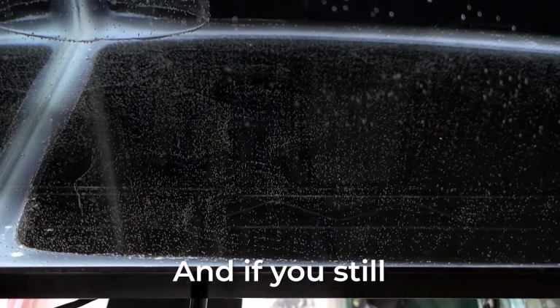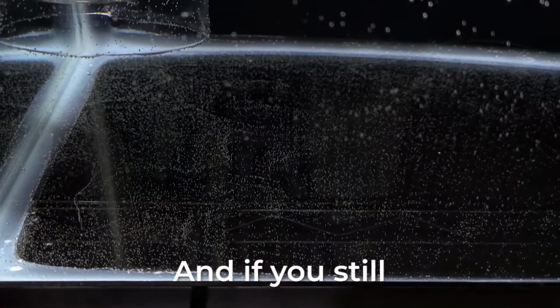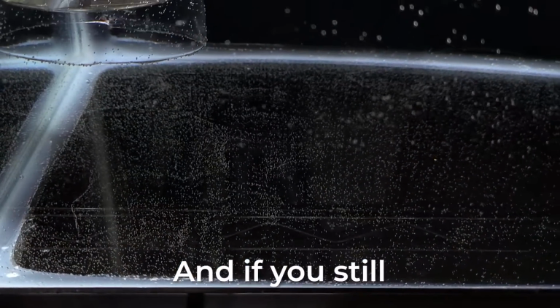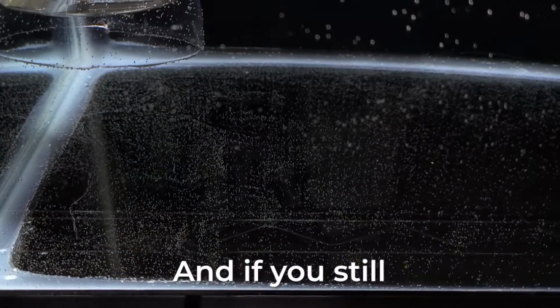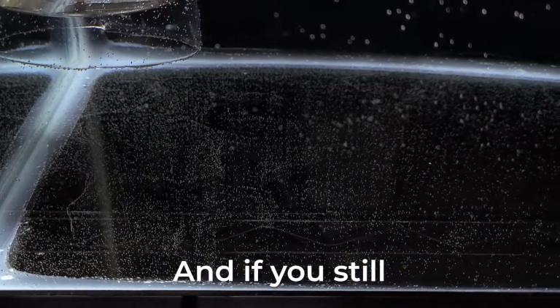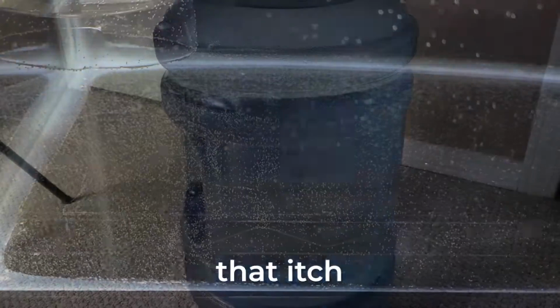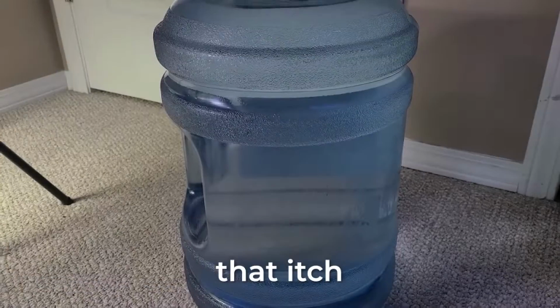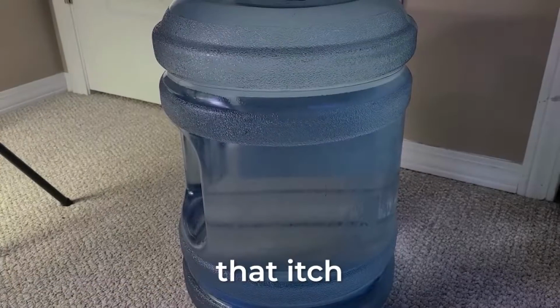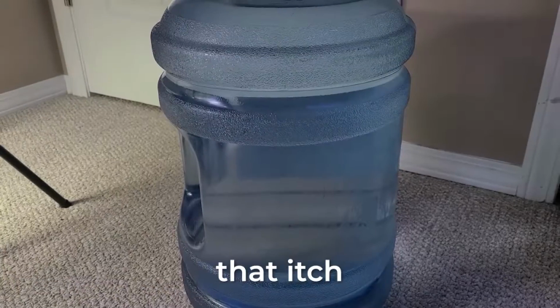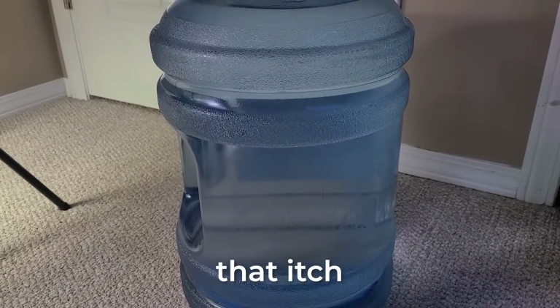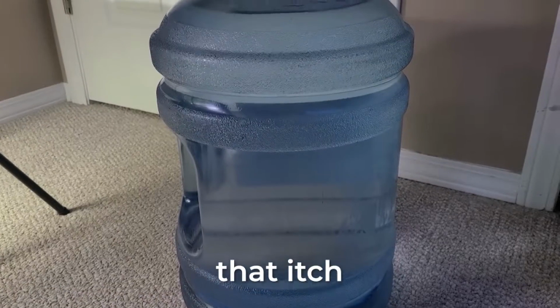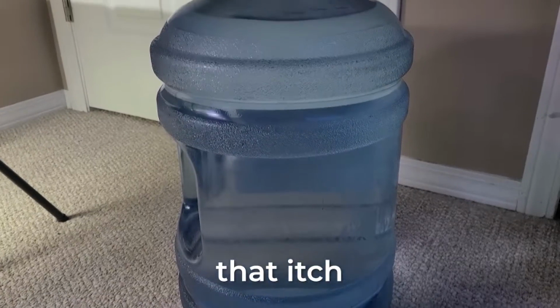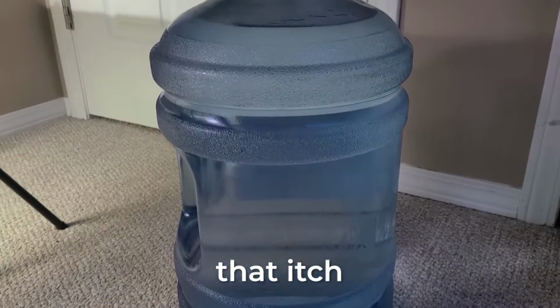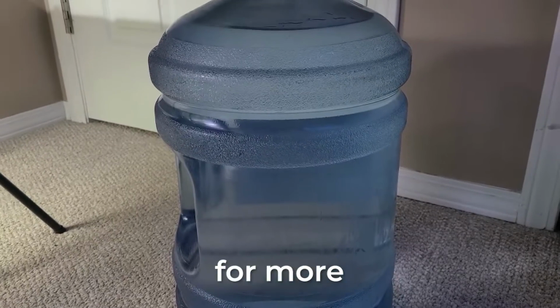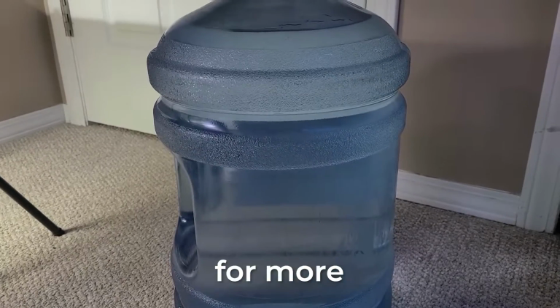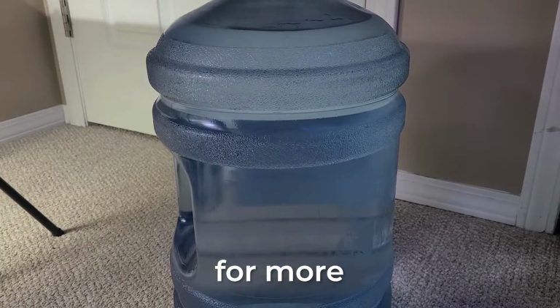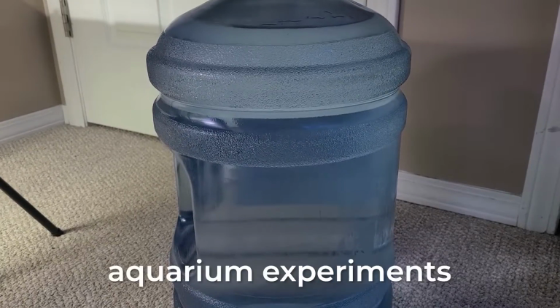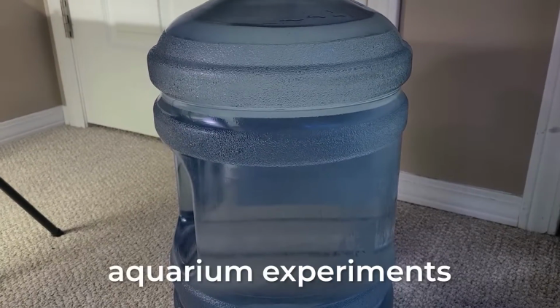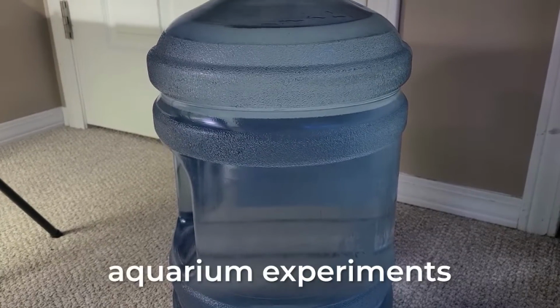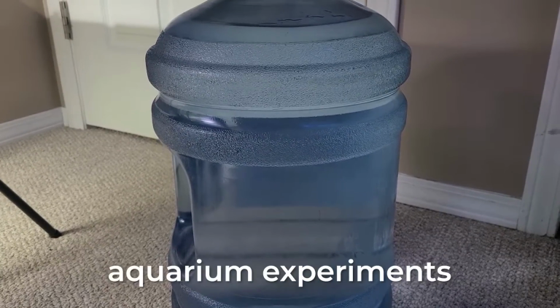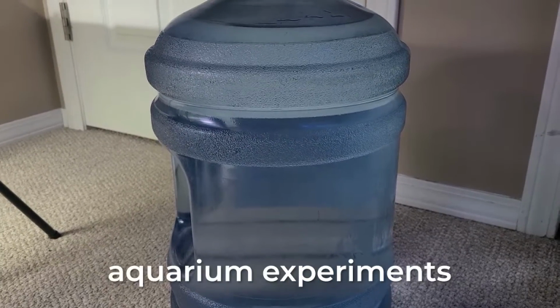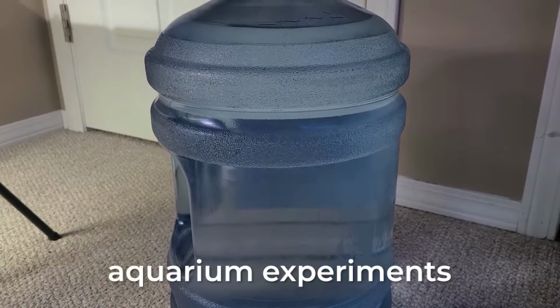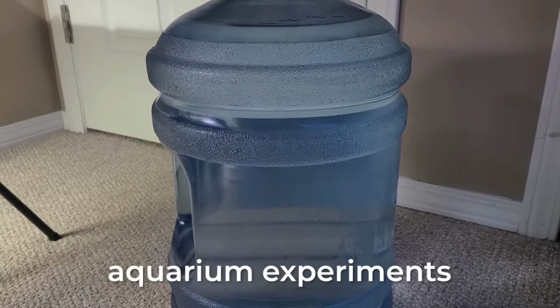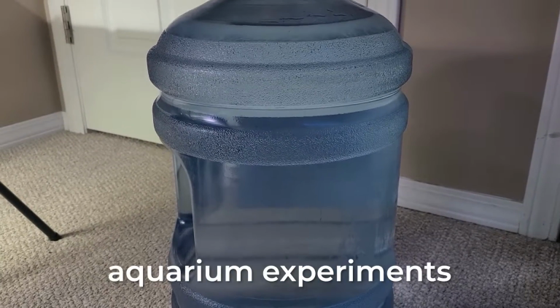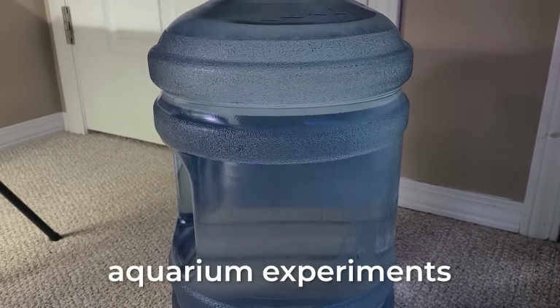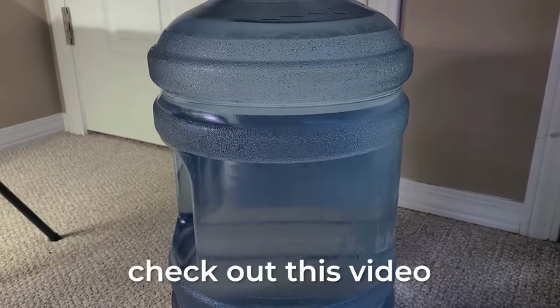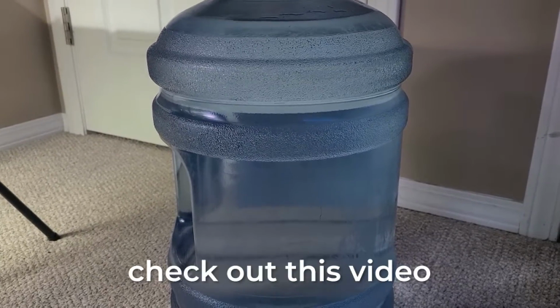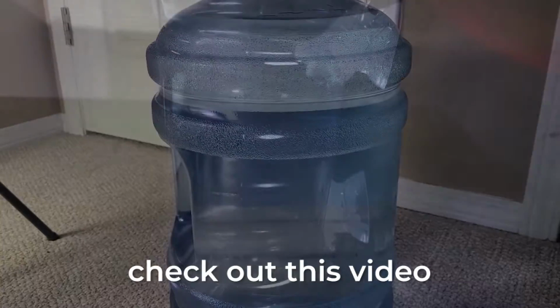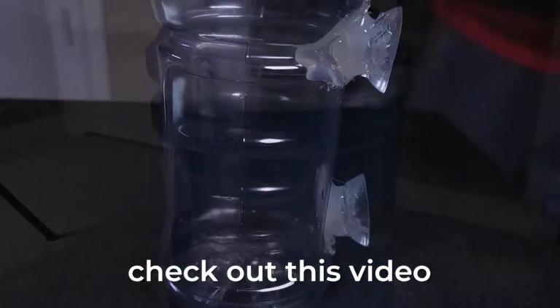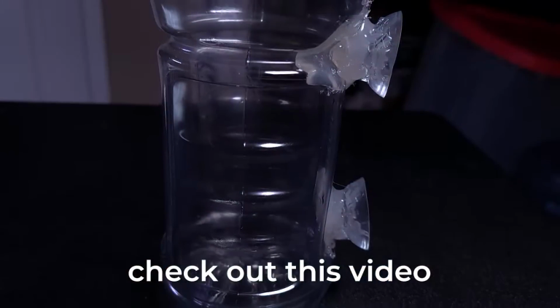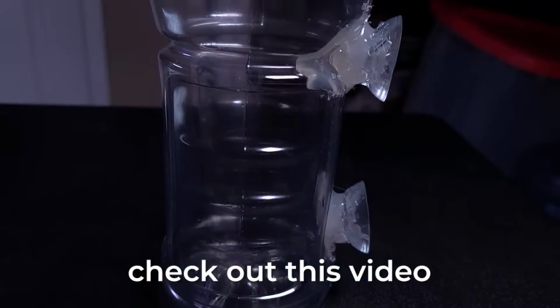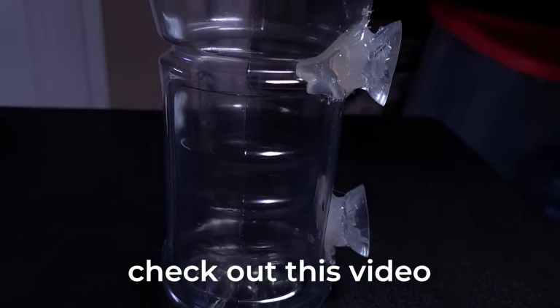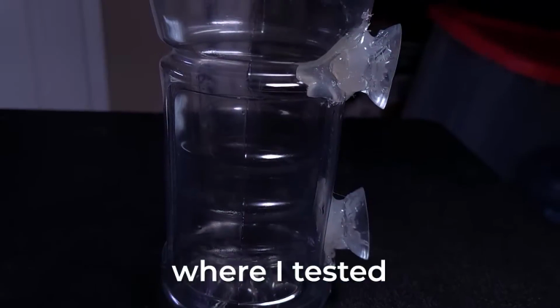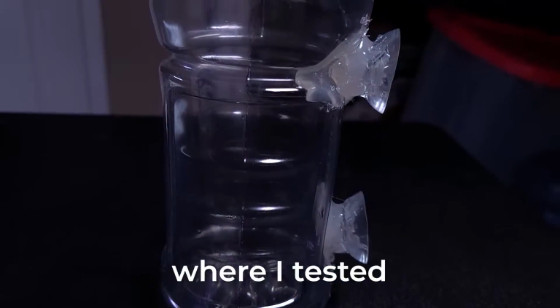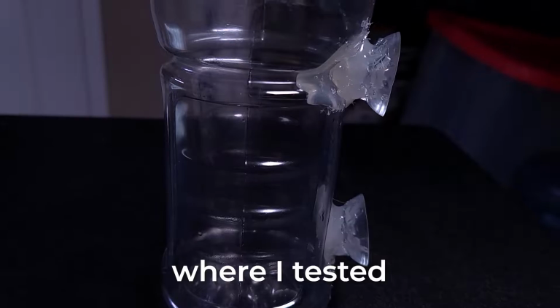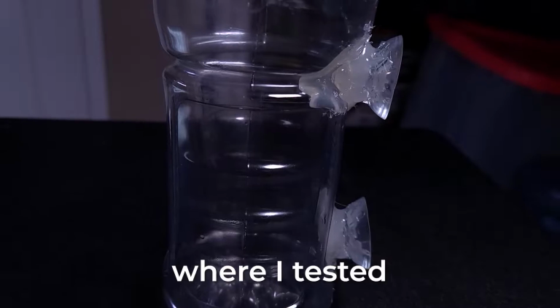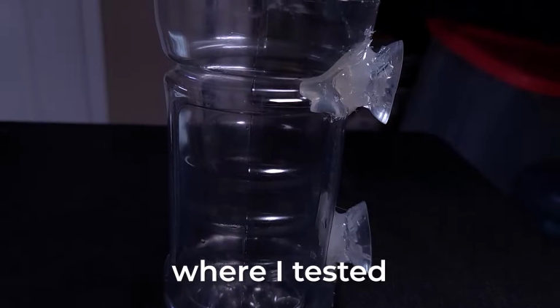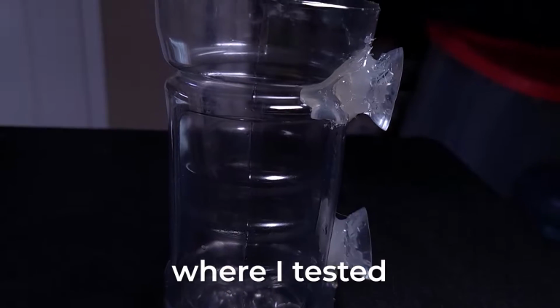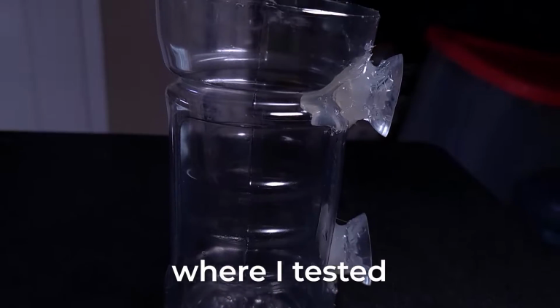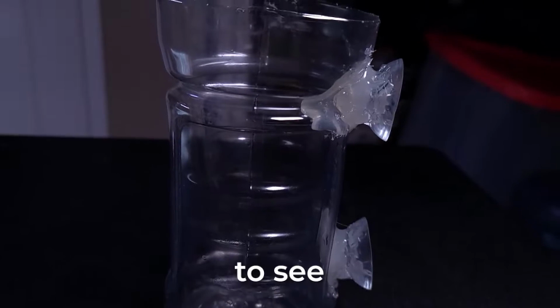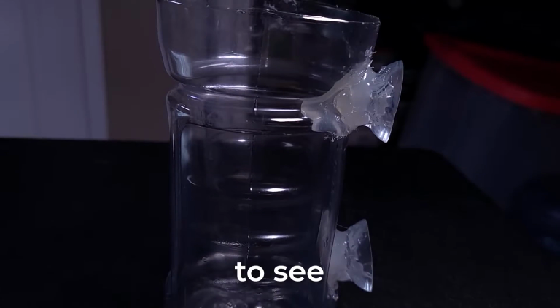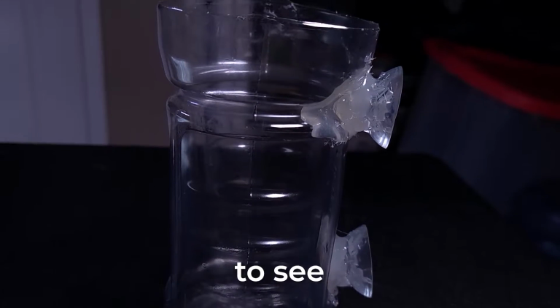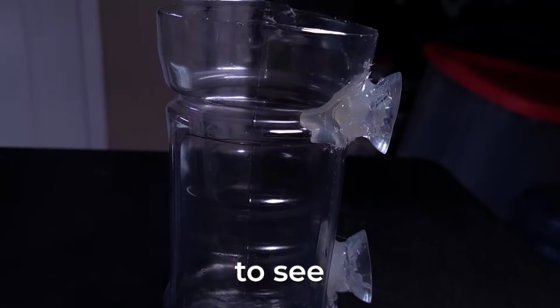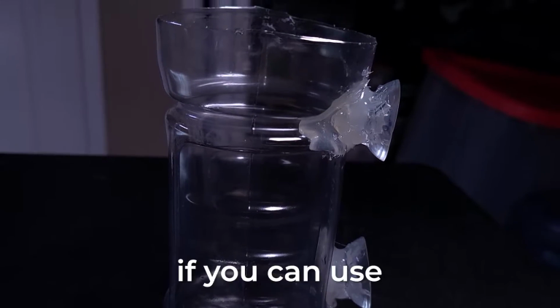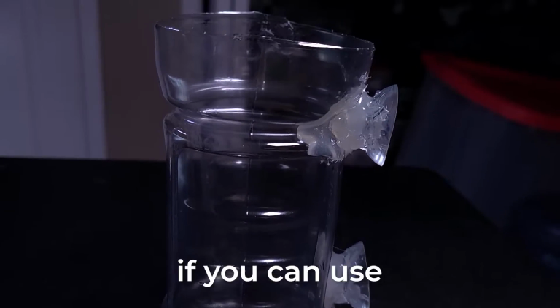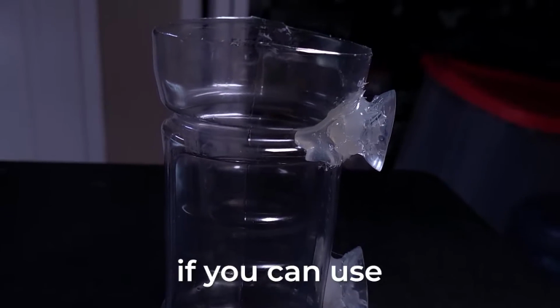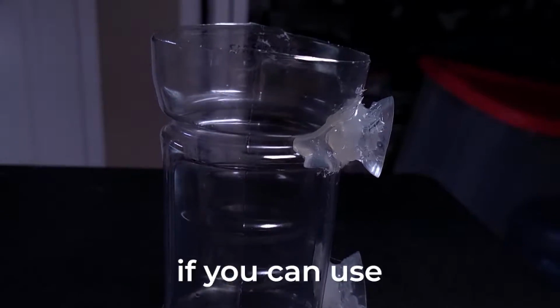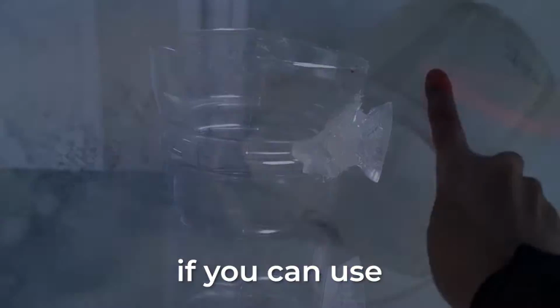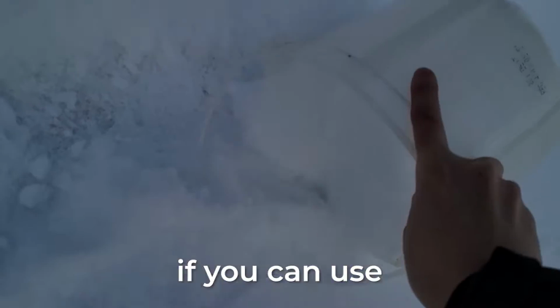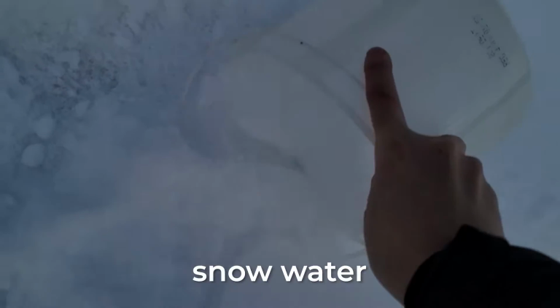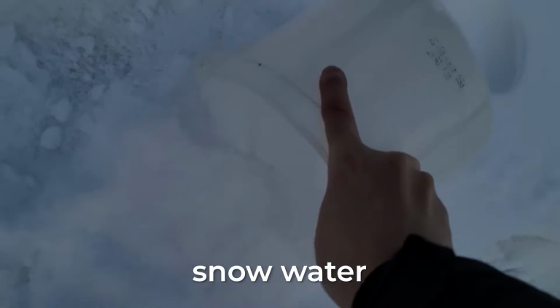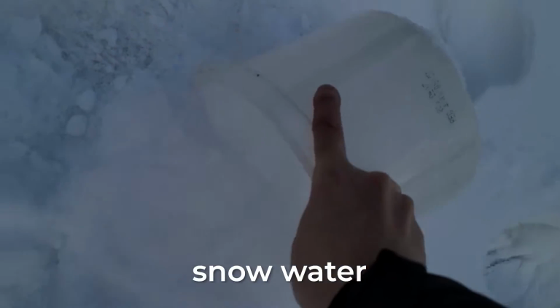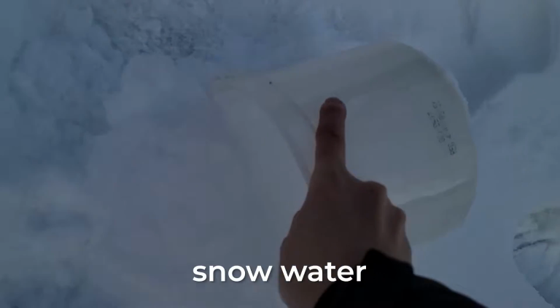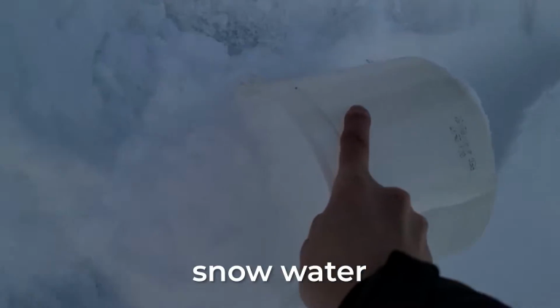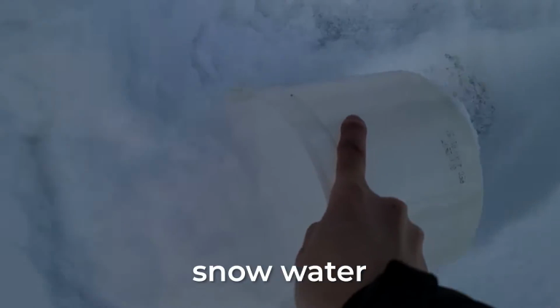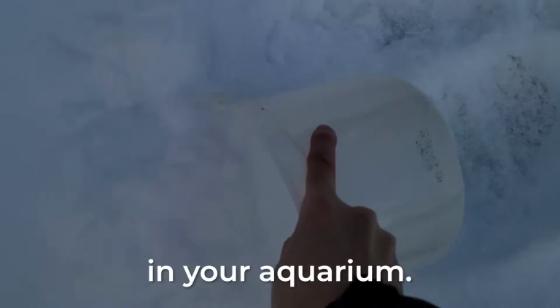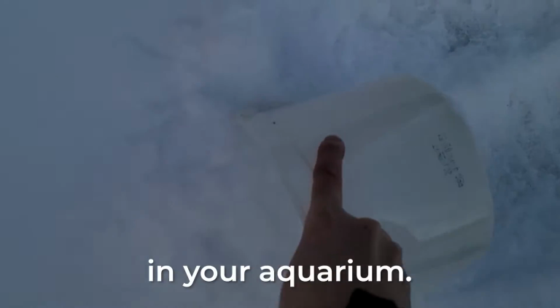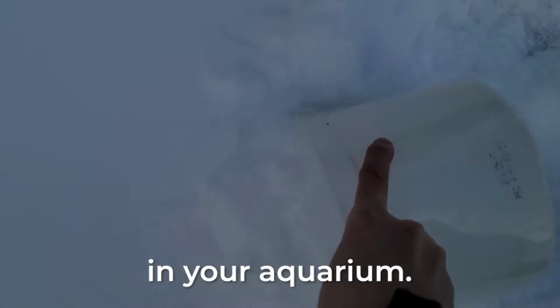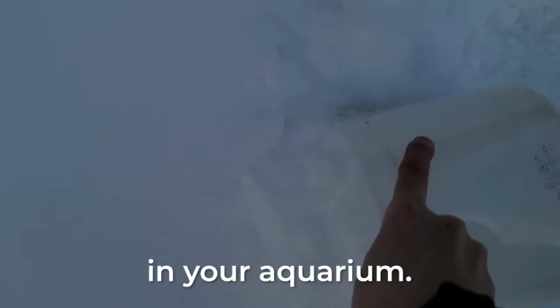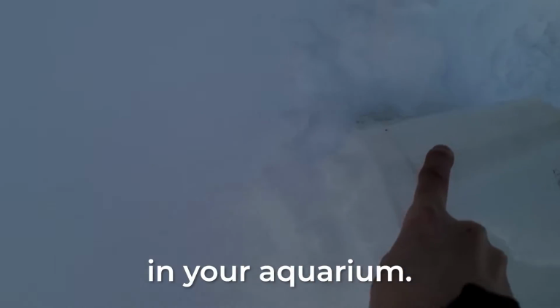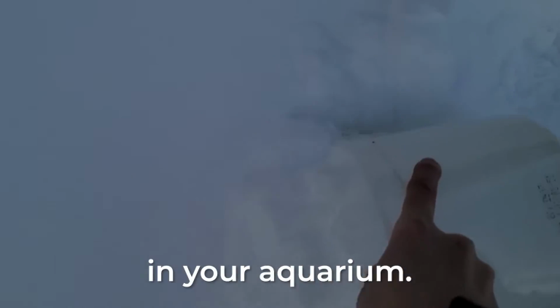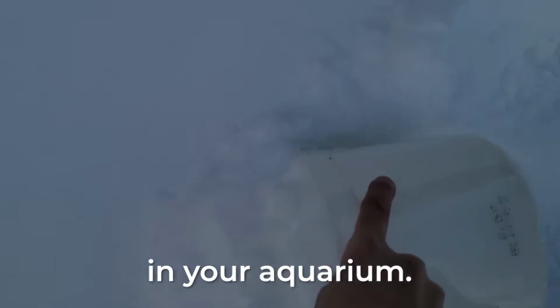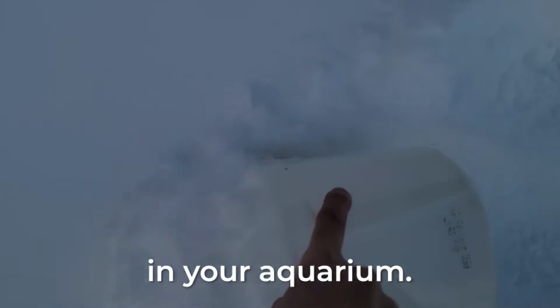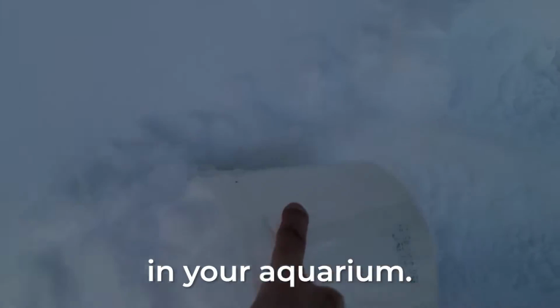And if you still have that itch for more aquarium experiments, check out this video where I tested to see if you can use snow water in your aquarium. I'll see you next time.